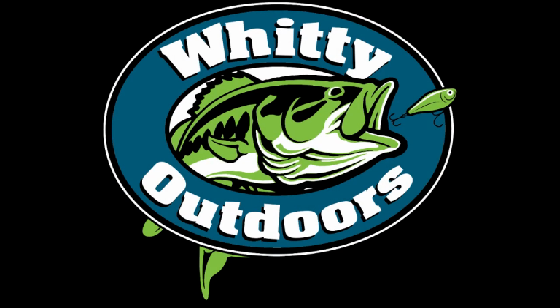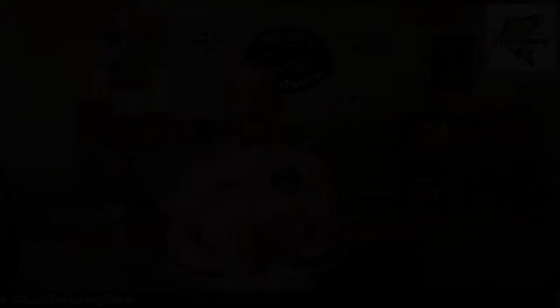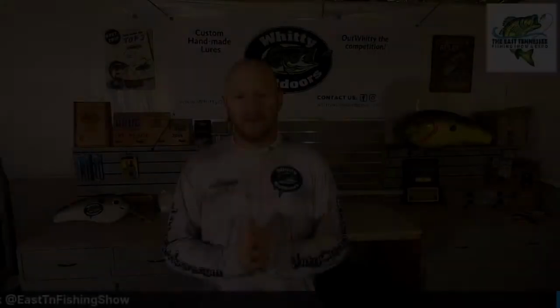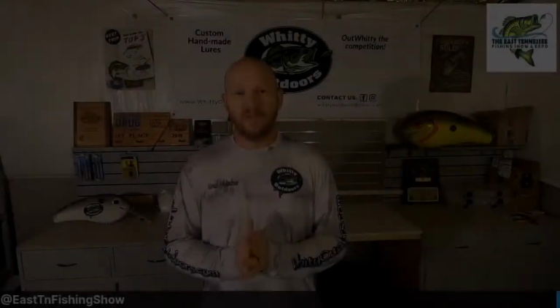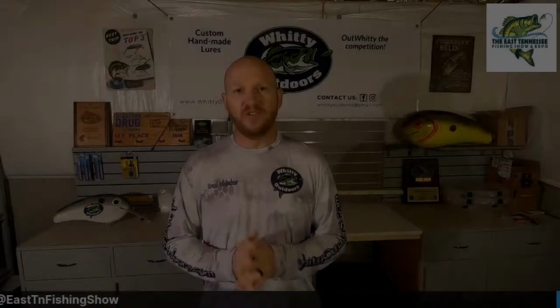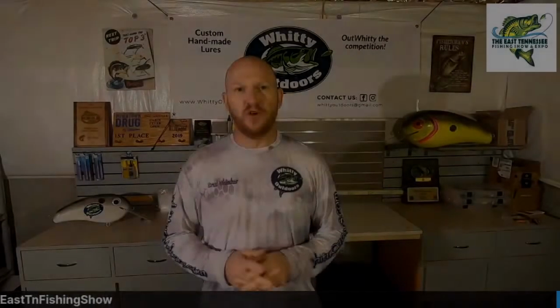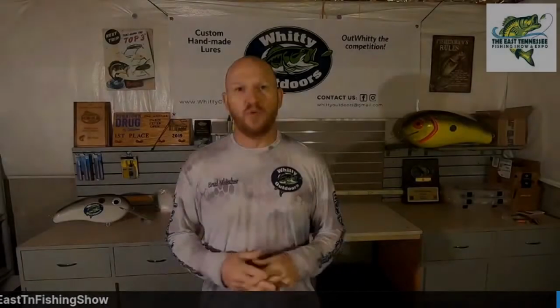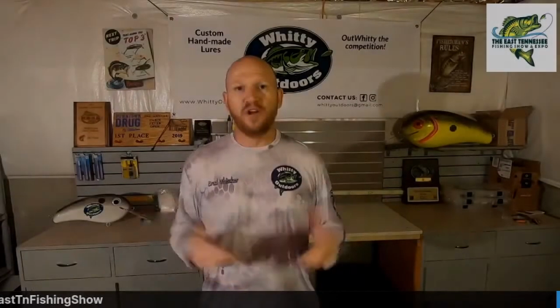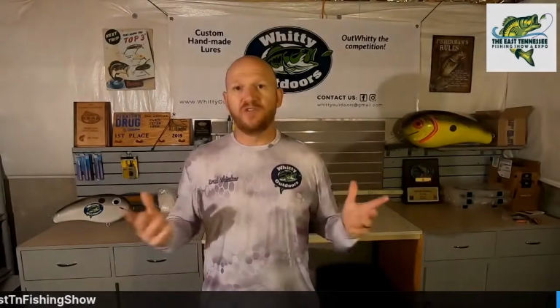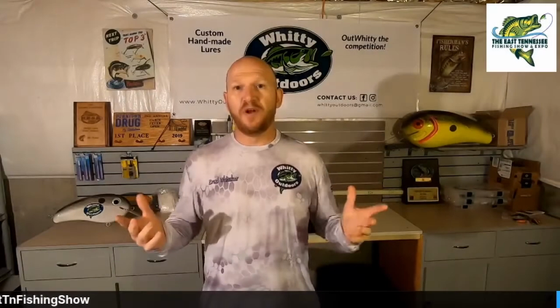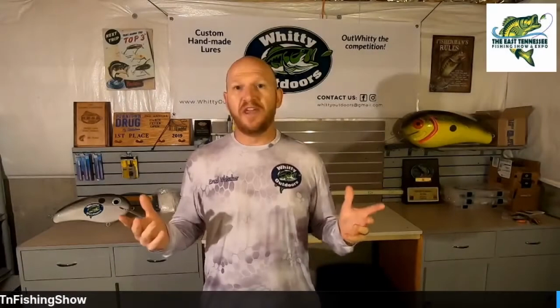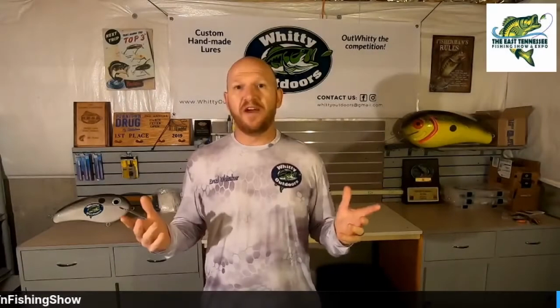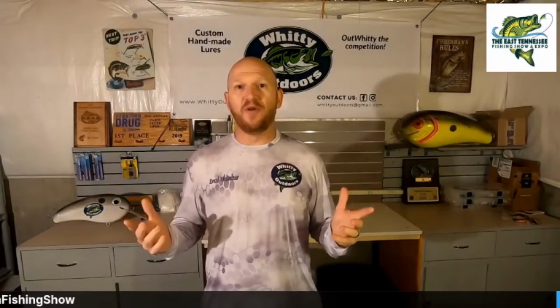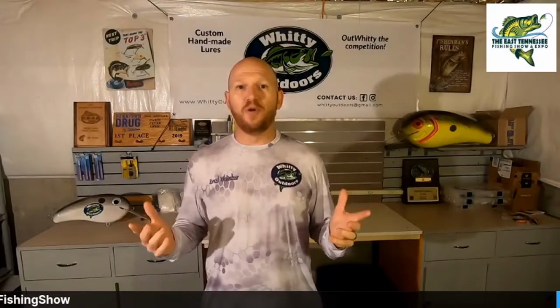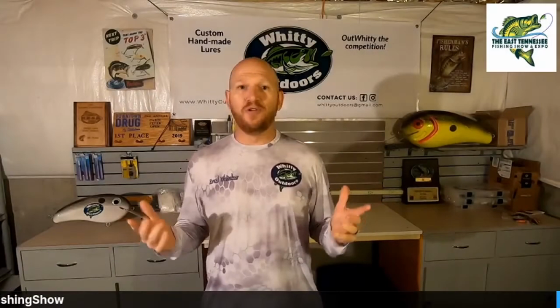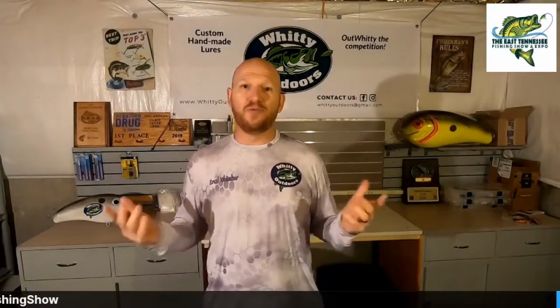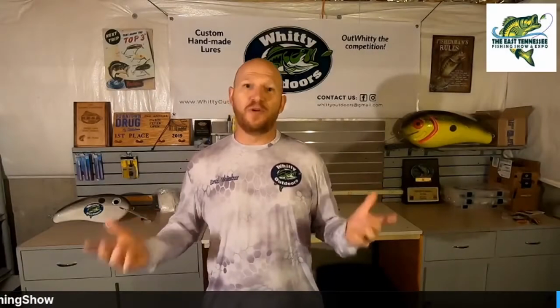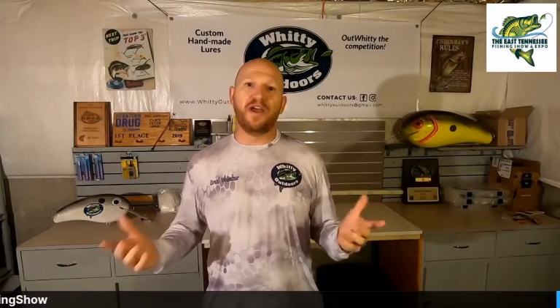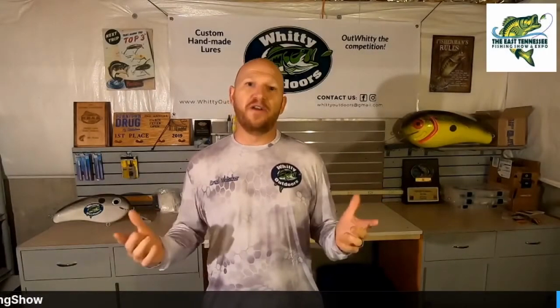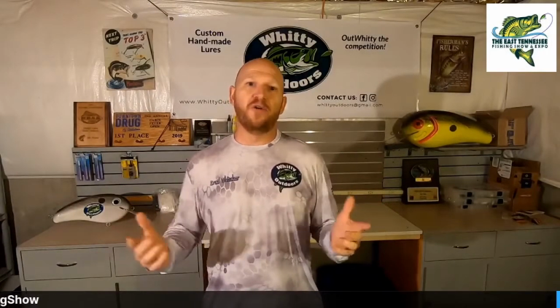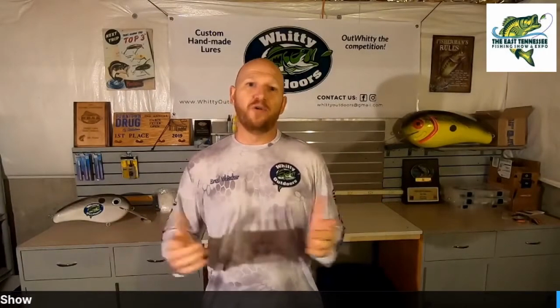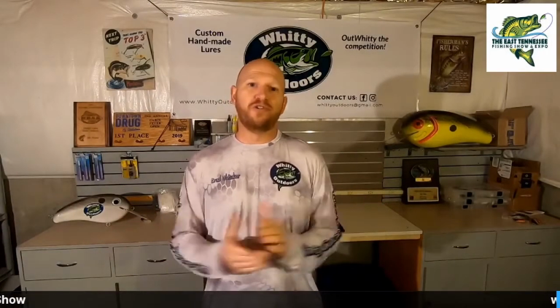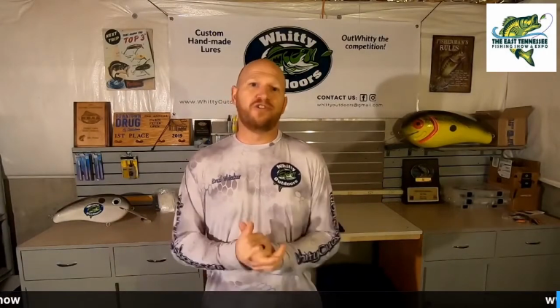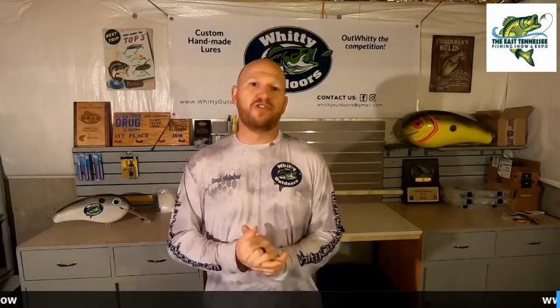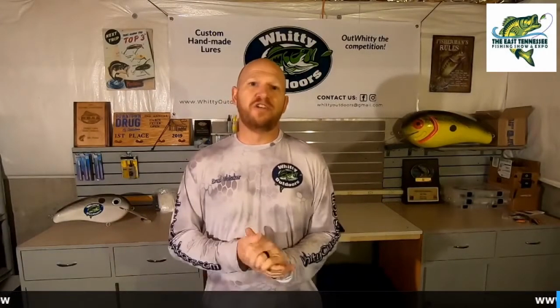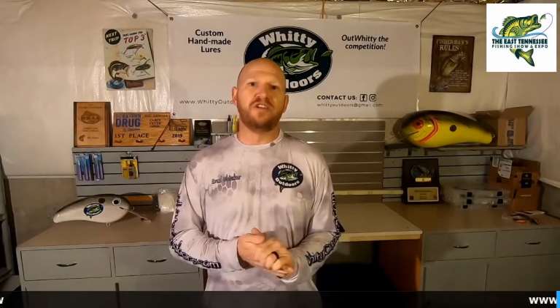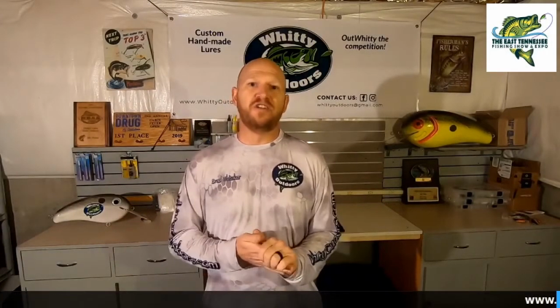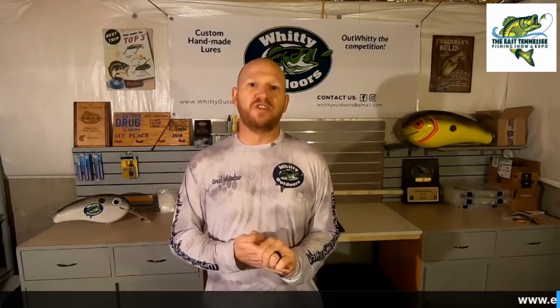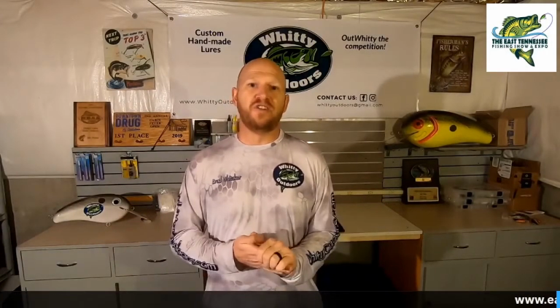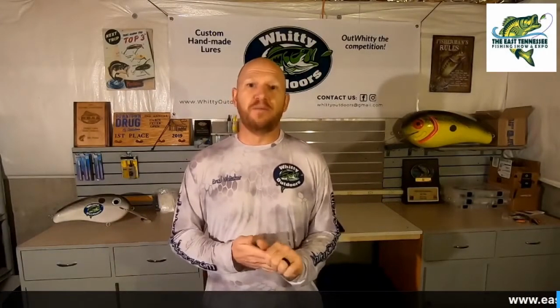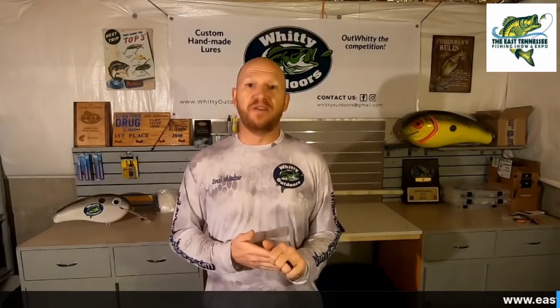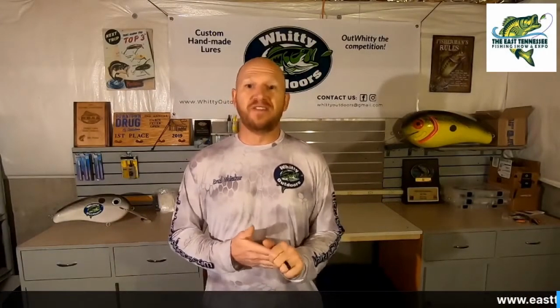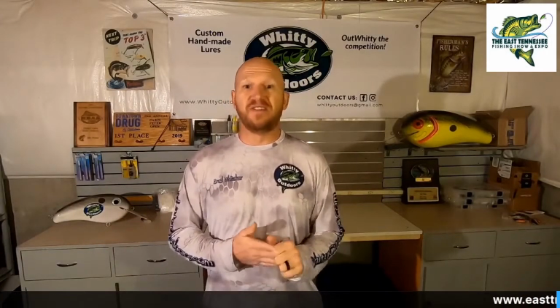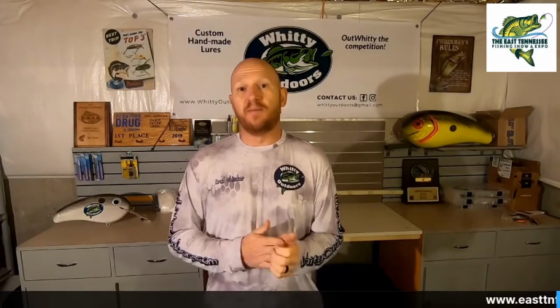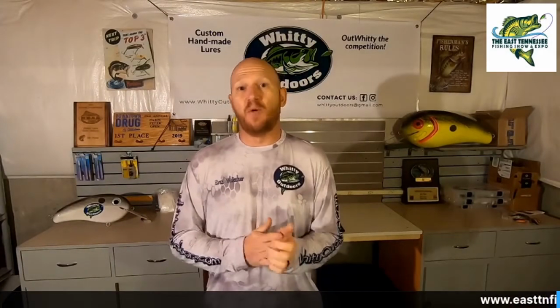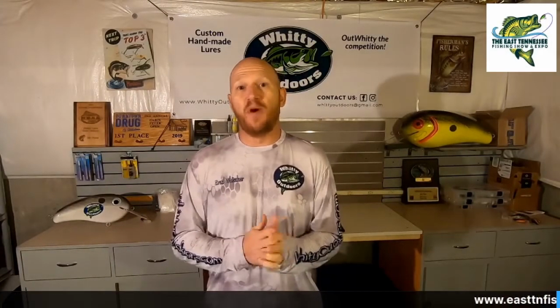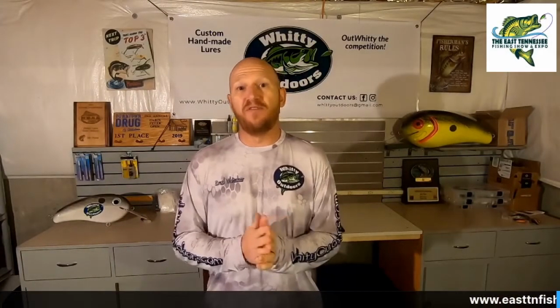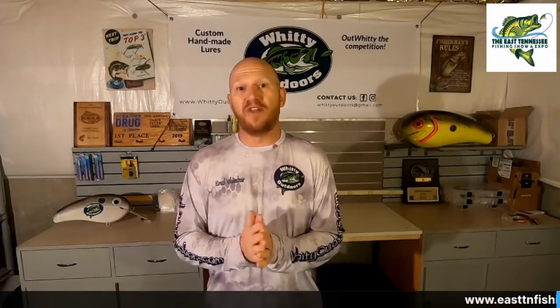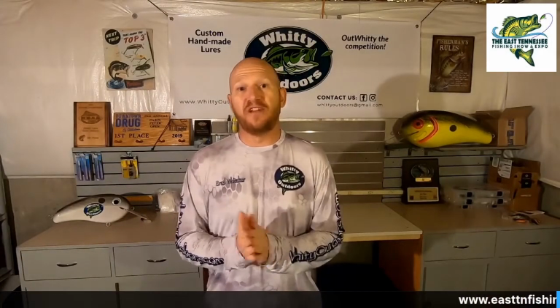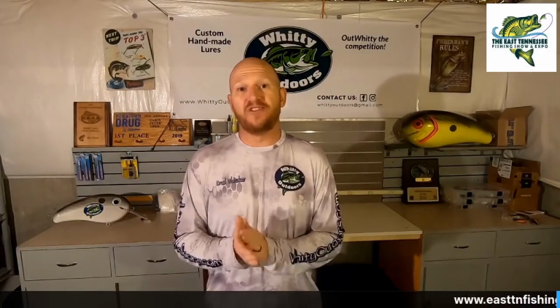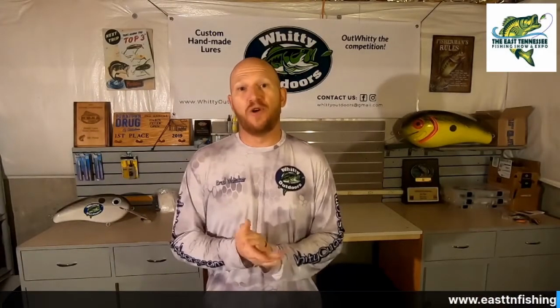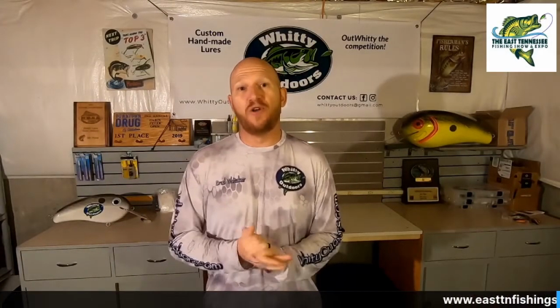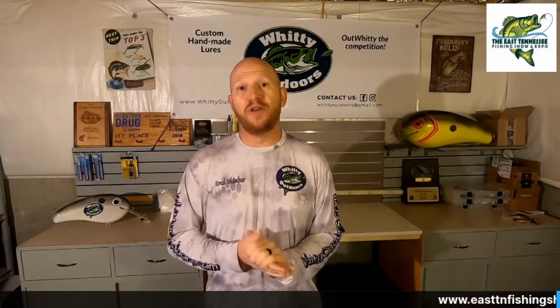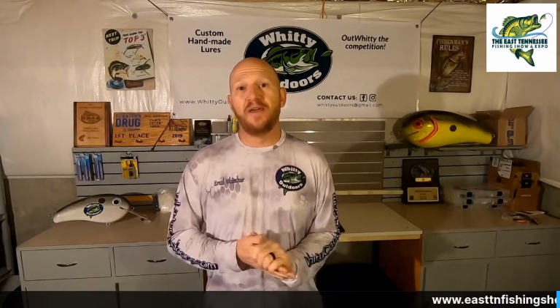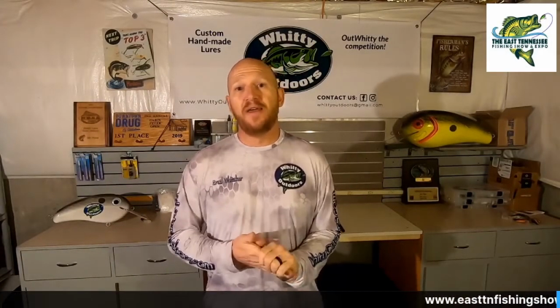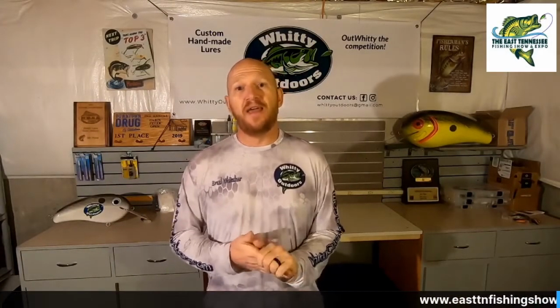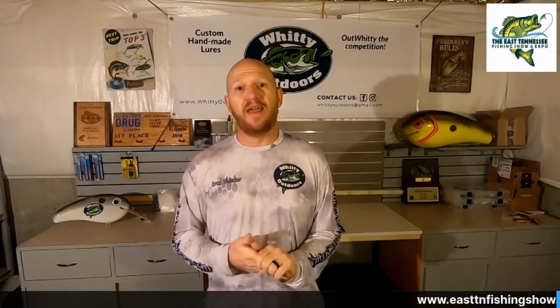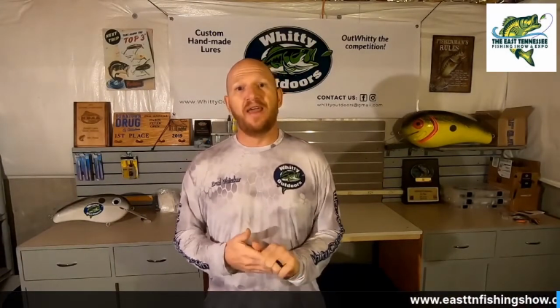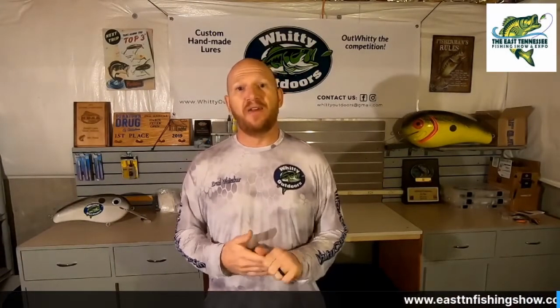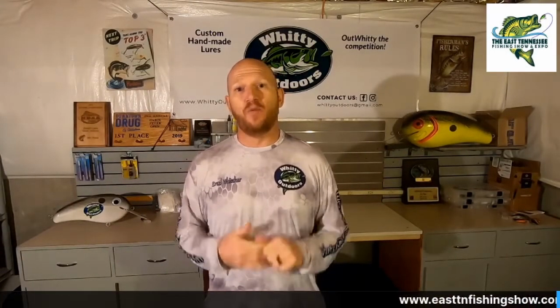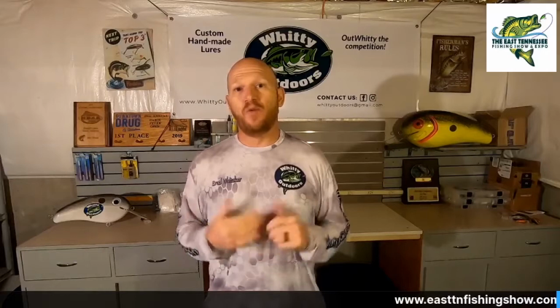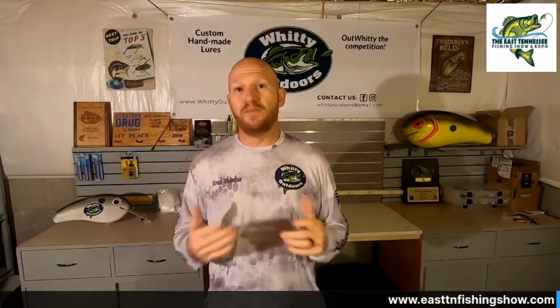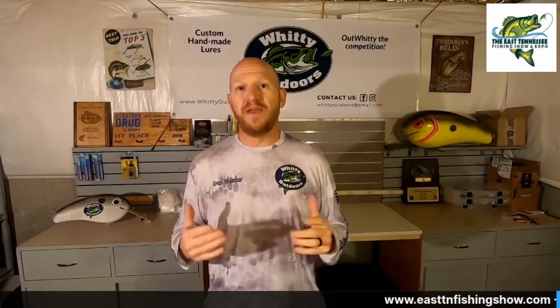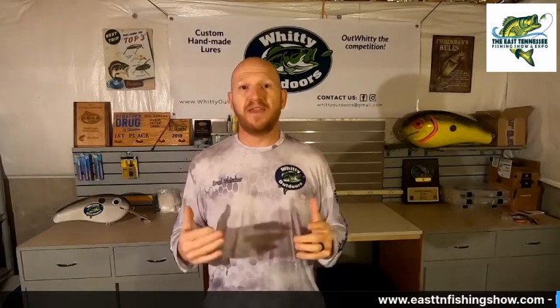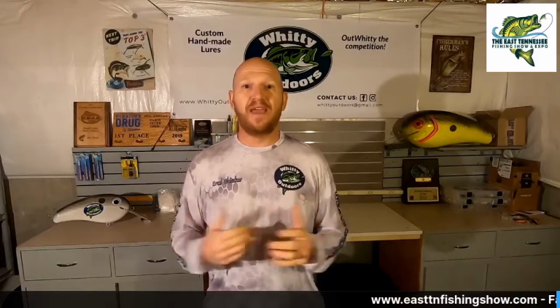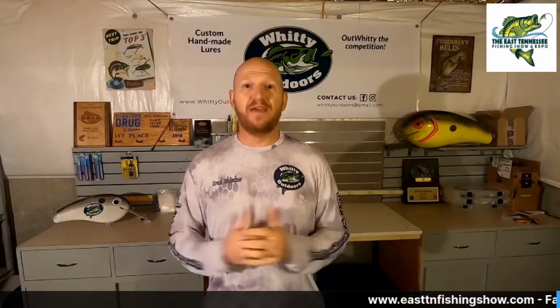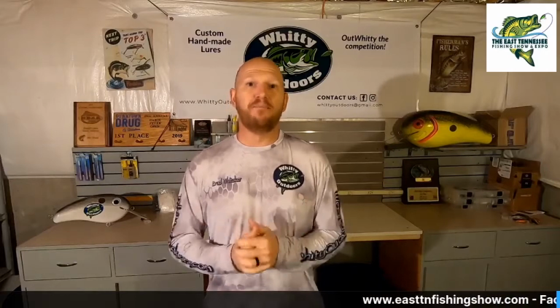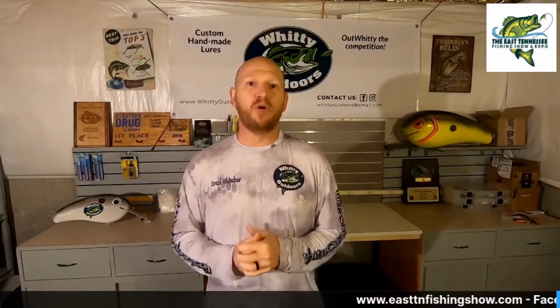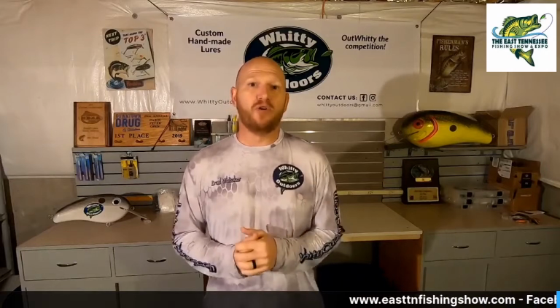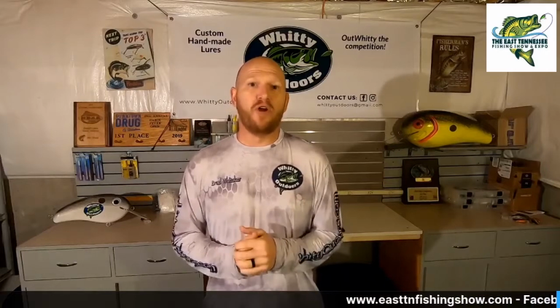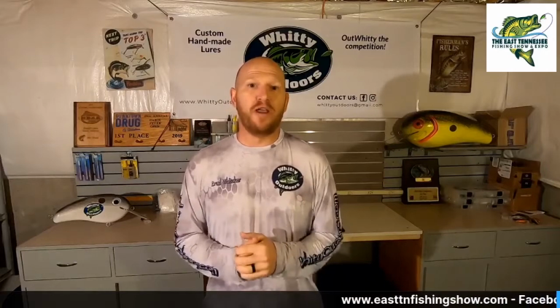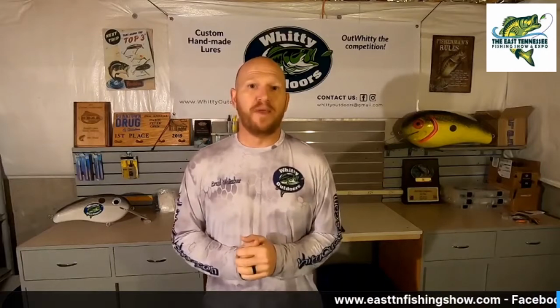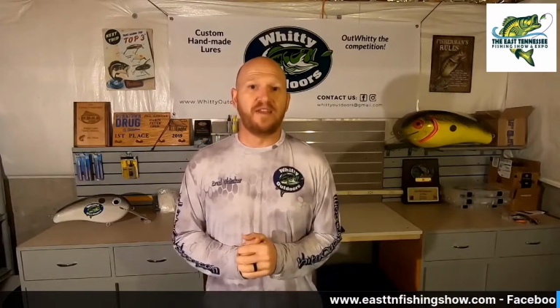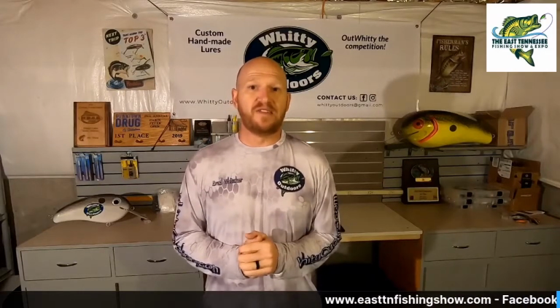So what is Whitty Outdoors? Whitty Outdoors is a business that my wife and I started and we make hand-built crankbaits.